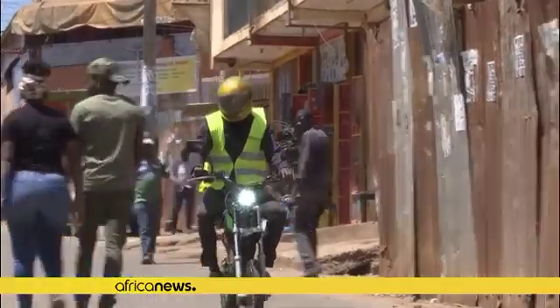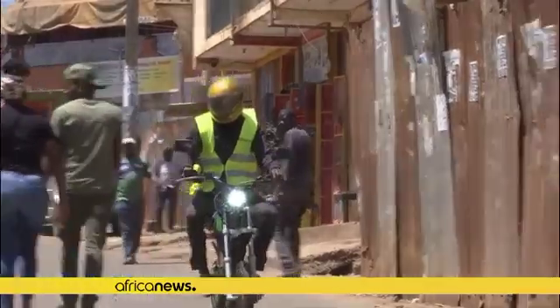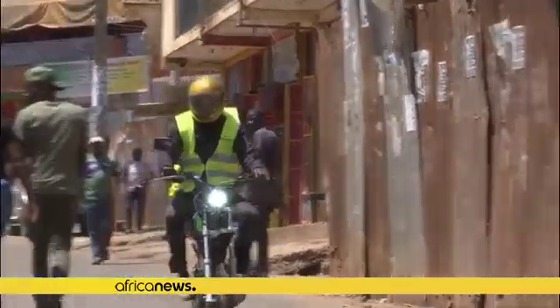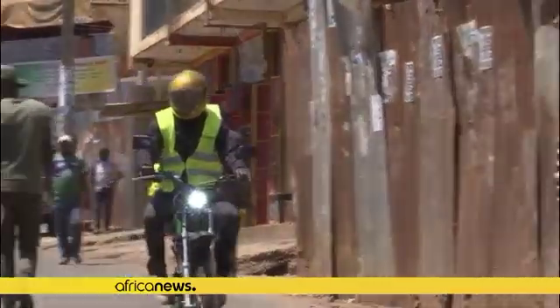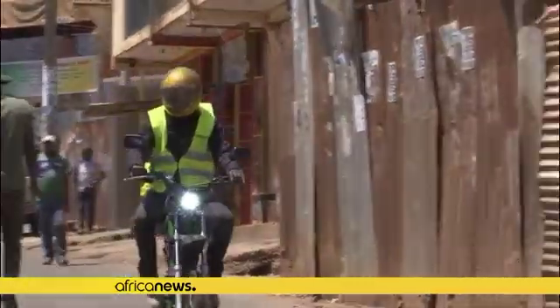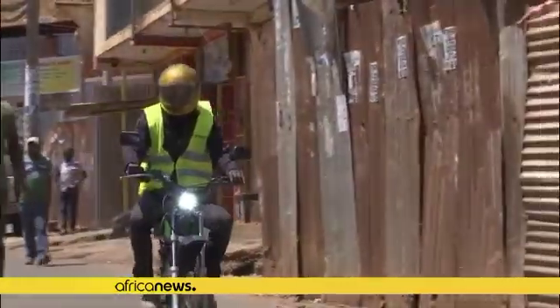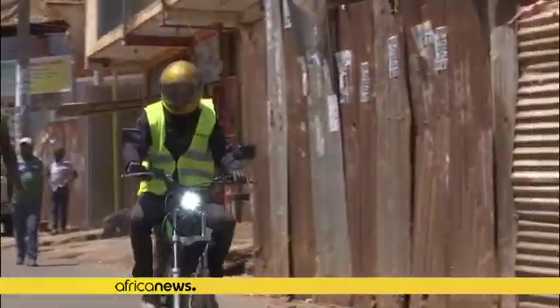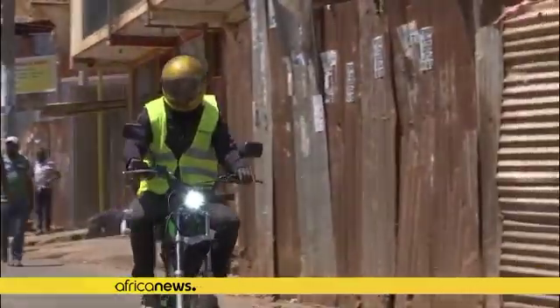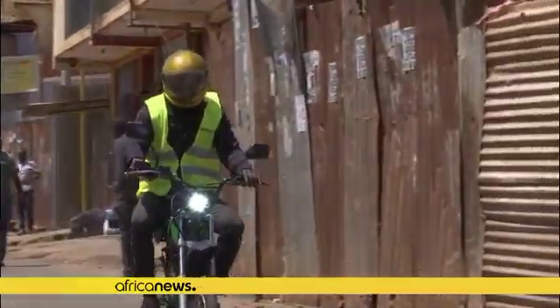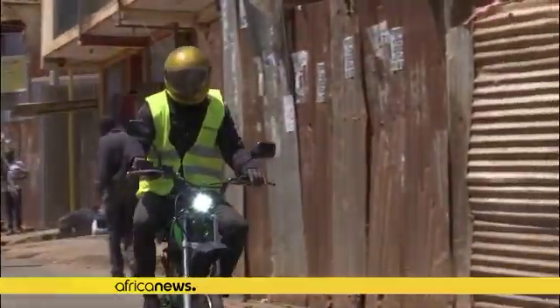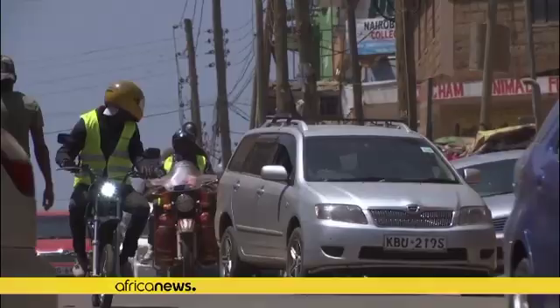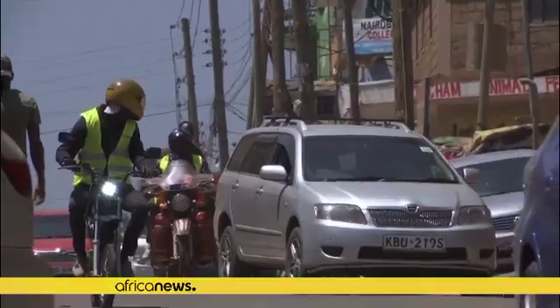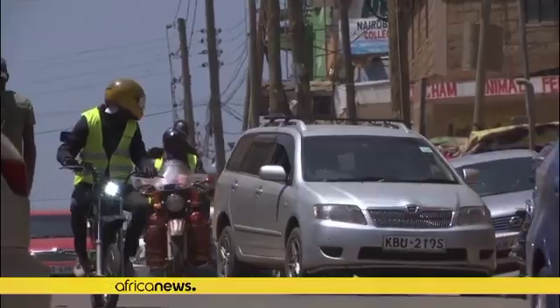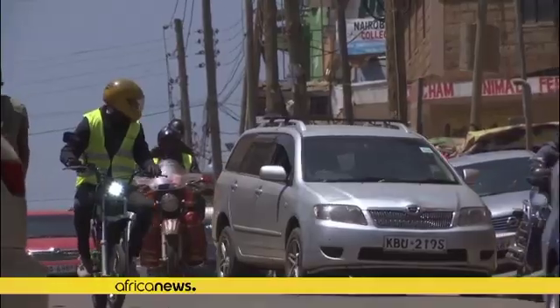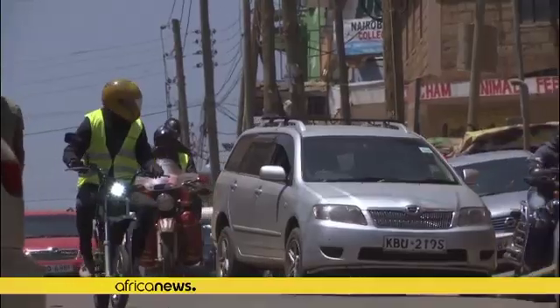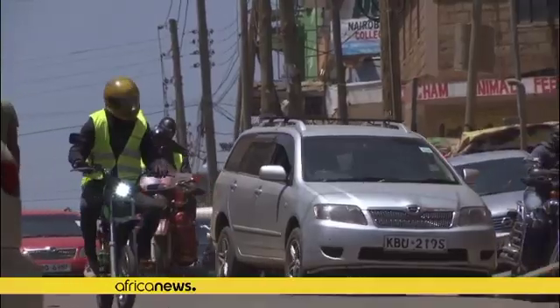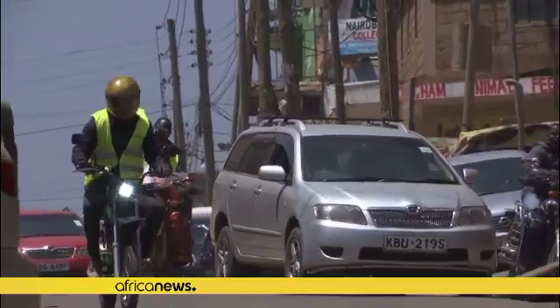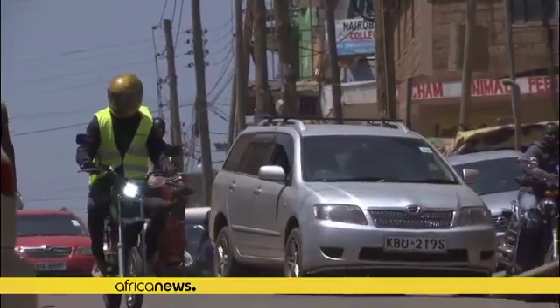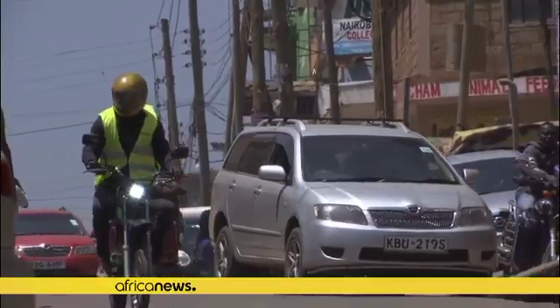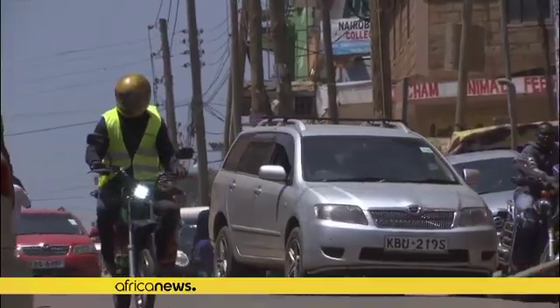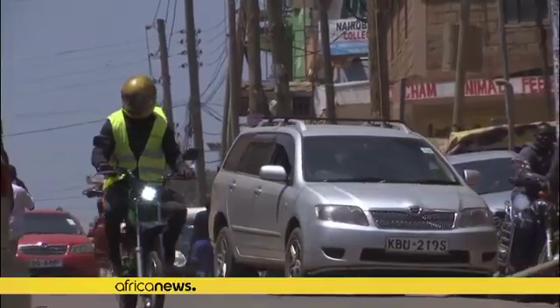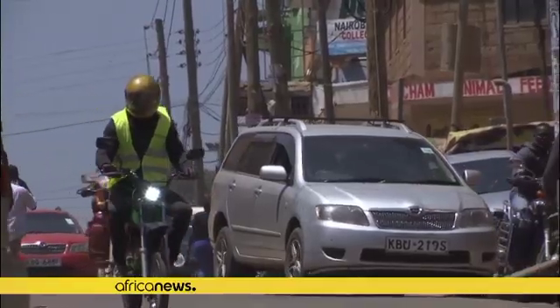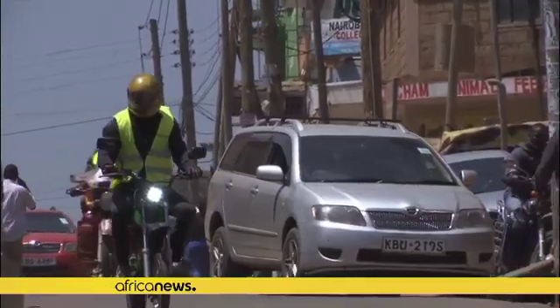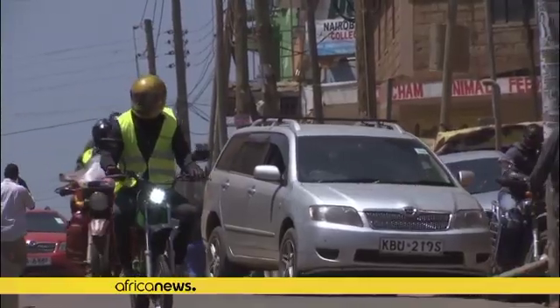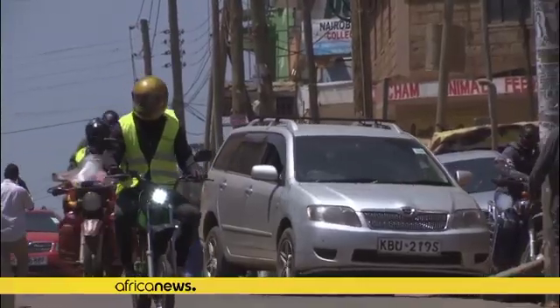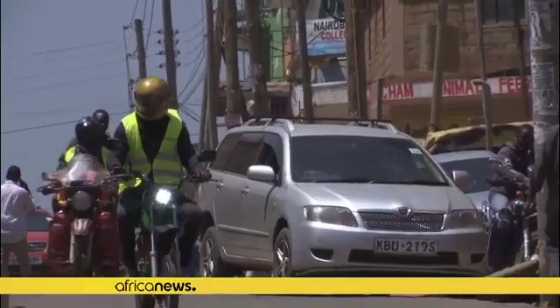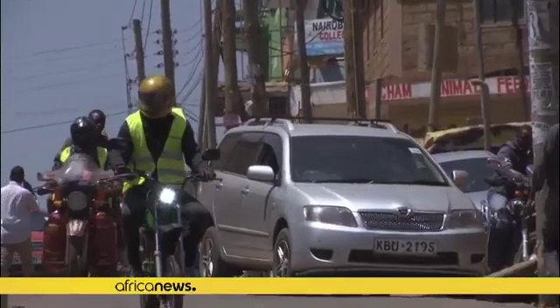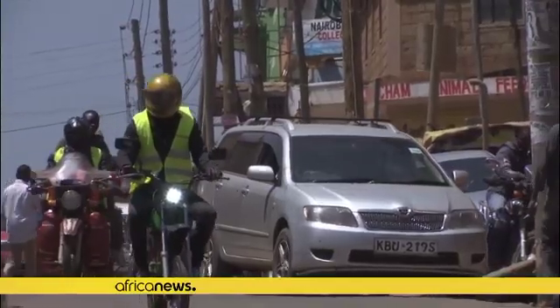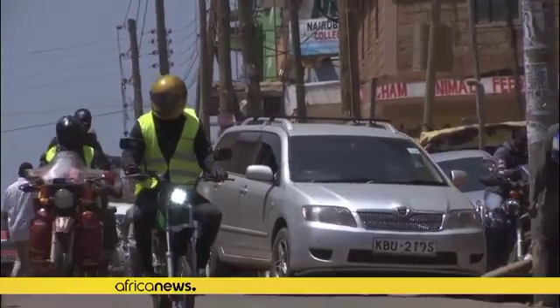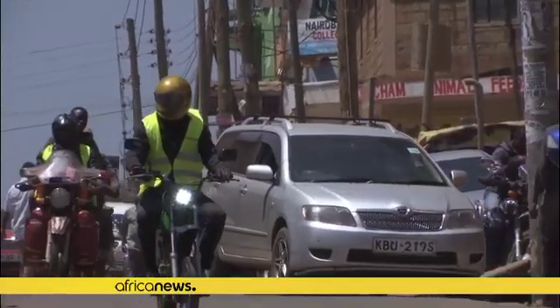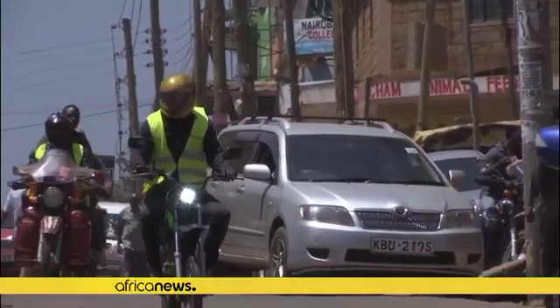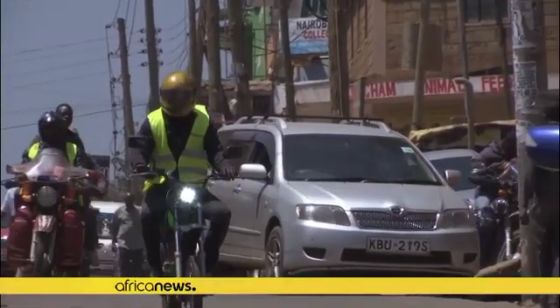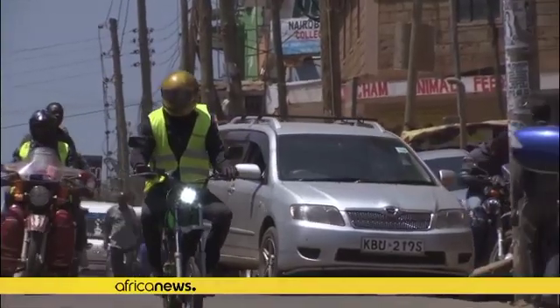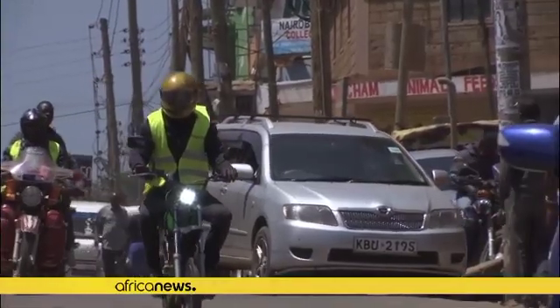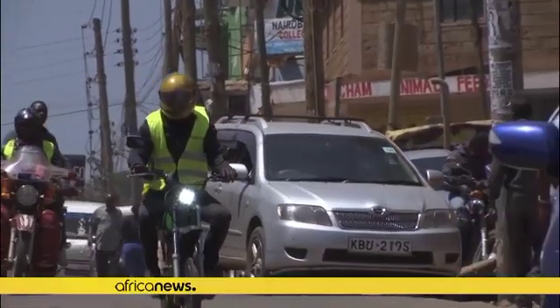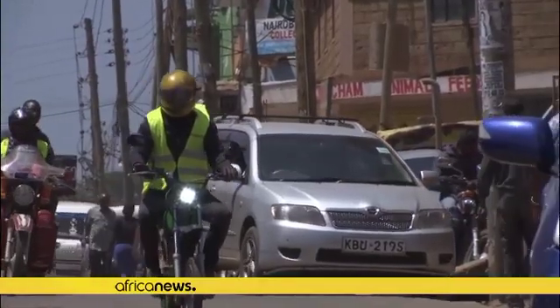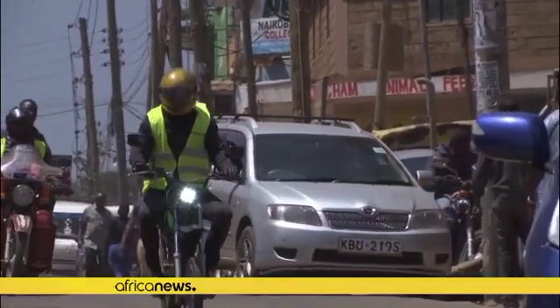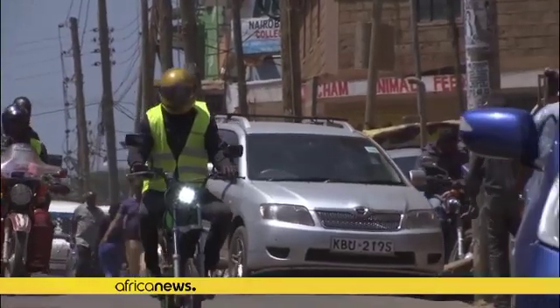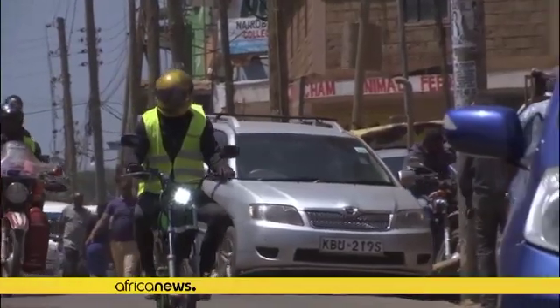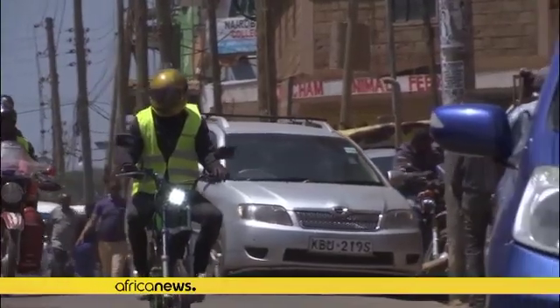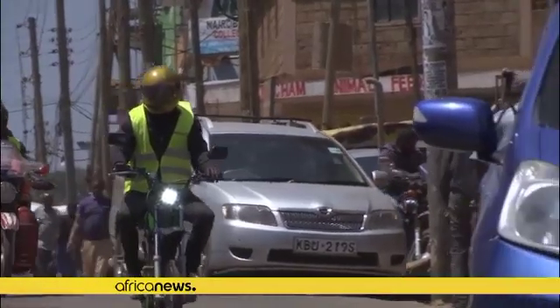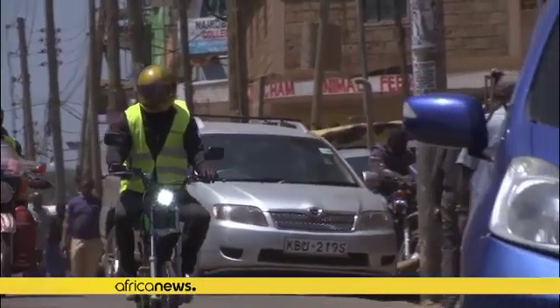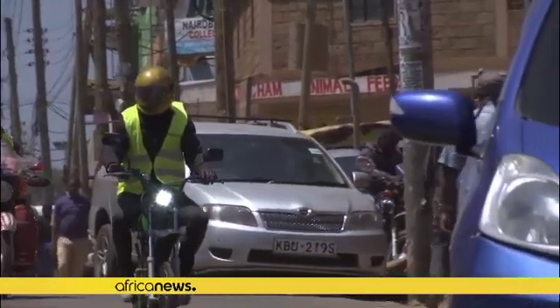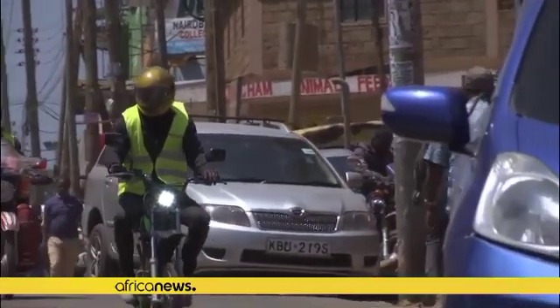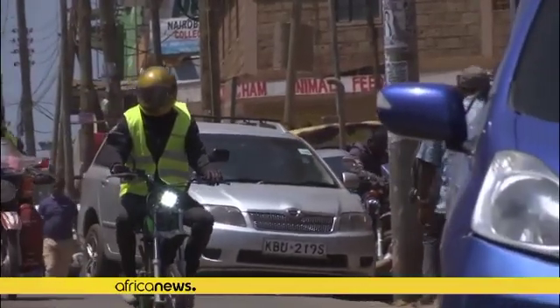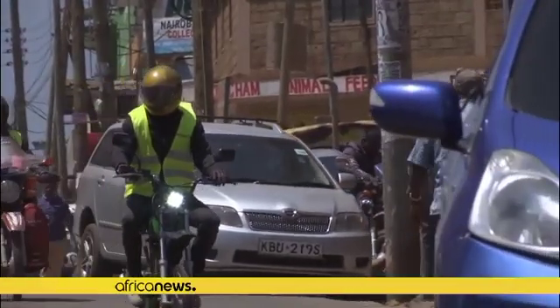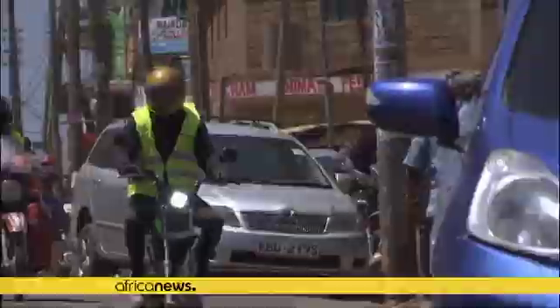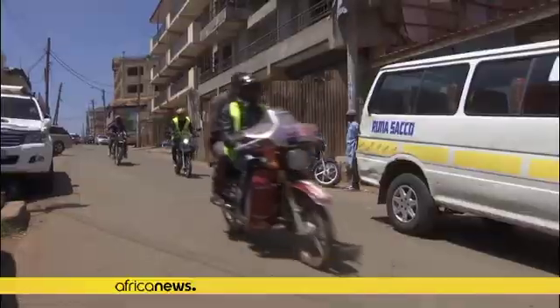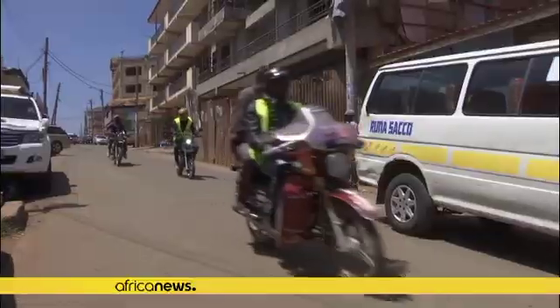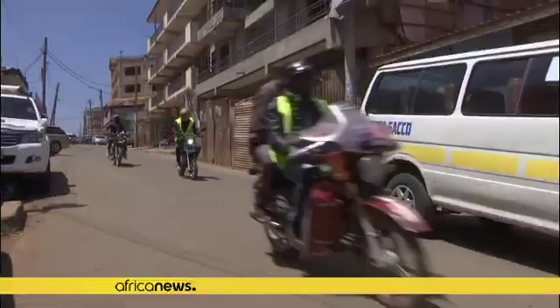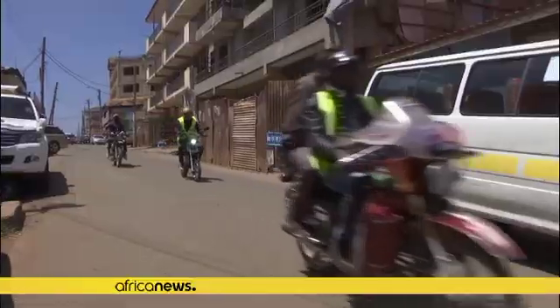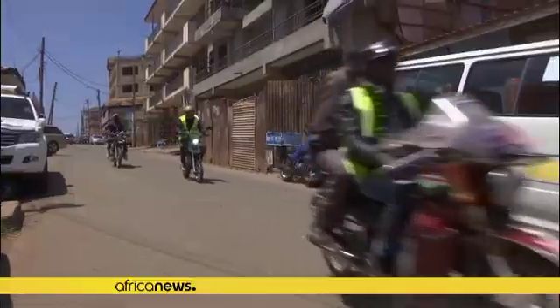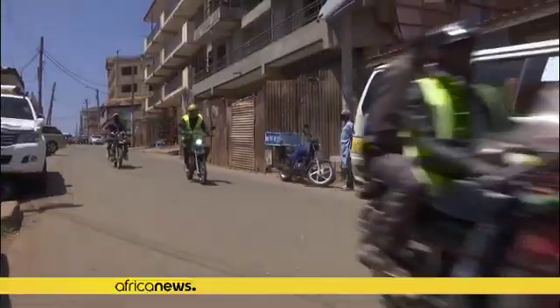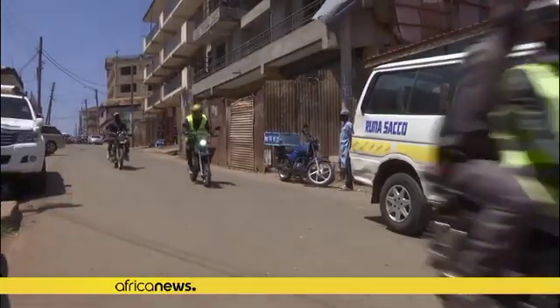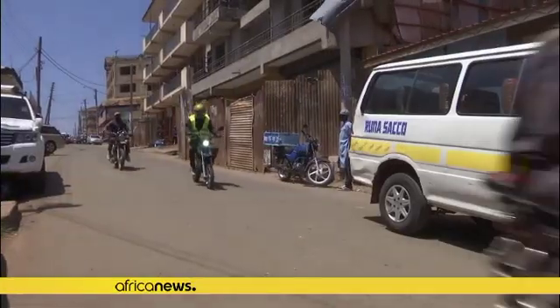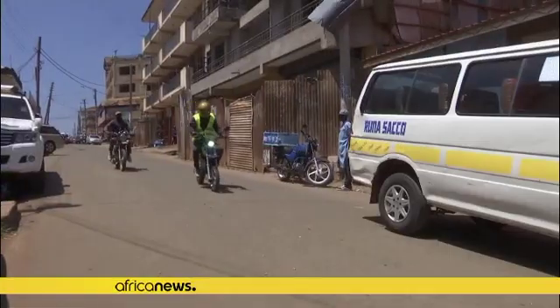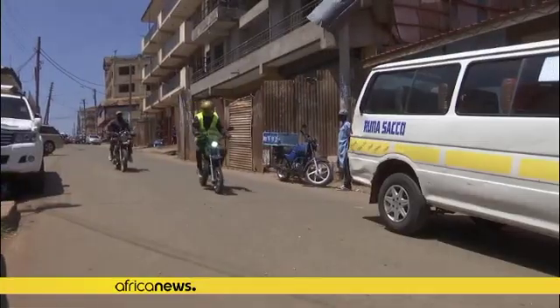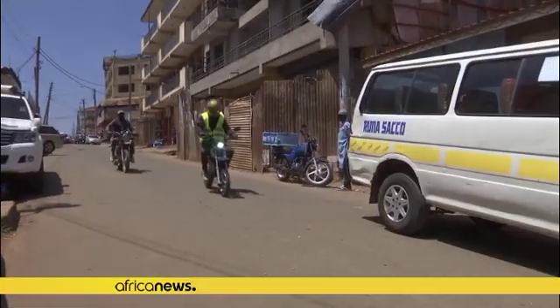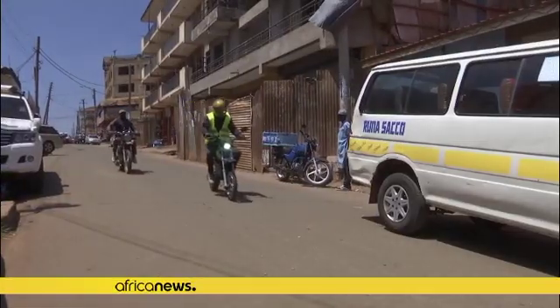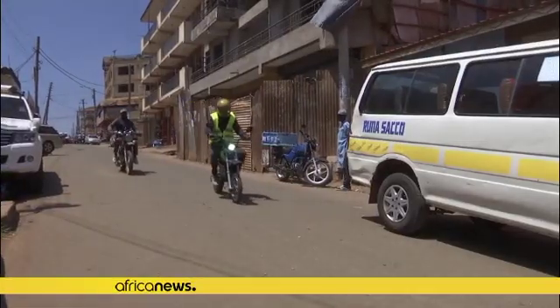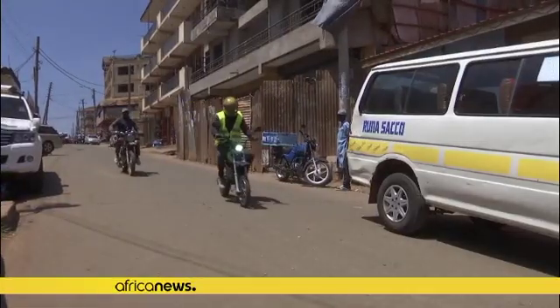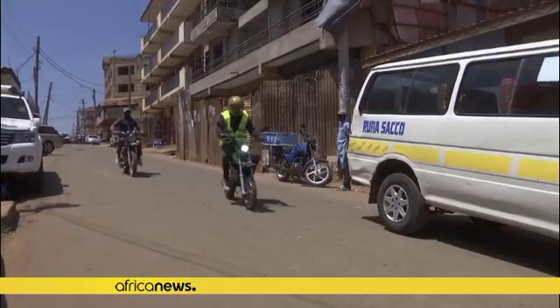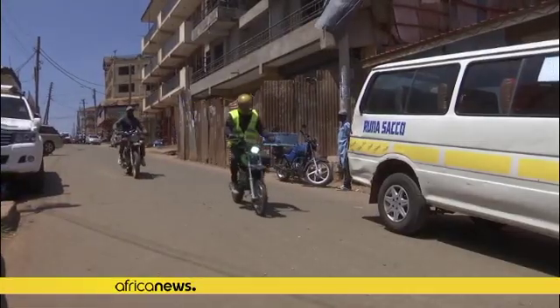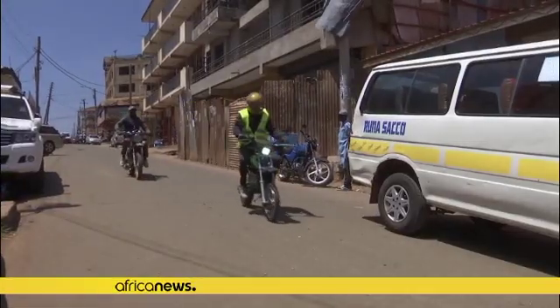The invention provides a cheap, sustainable method of transport using resources that are easy to come by in Kenya.